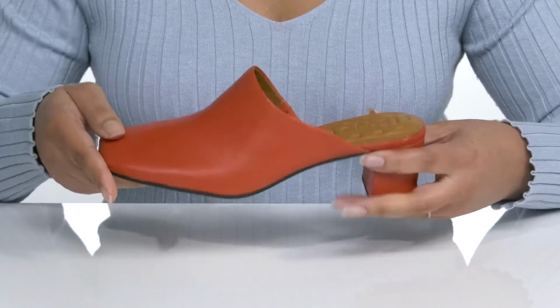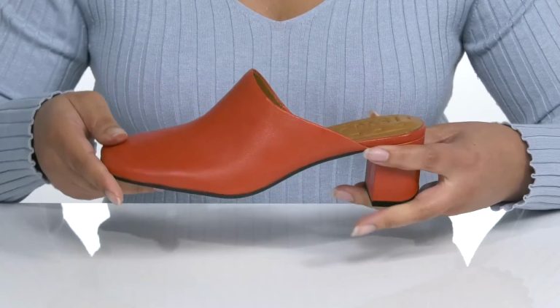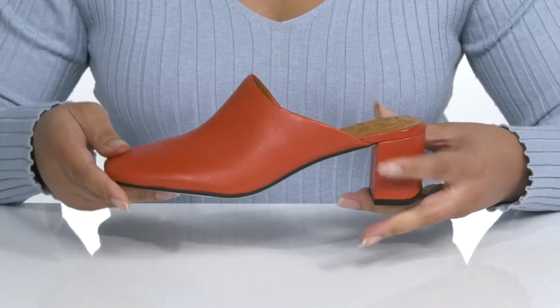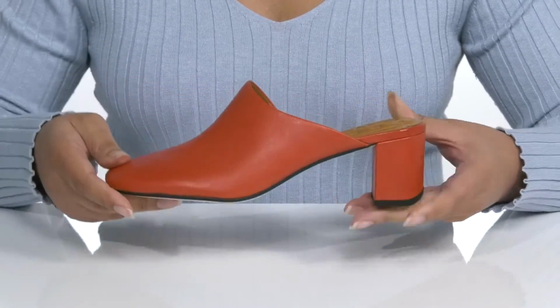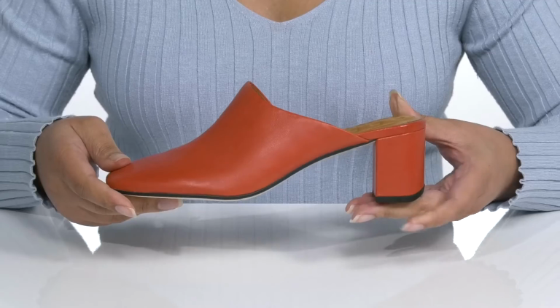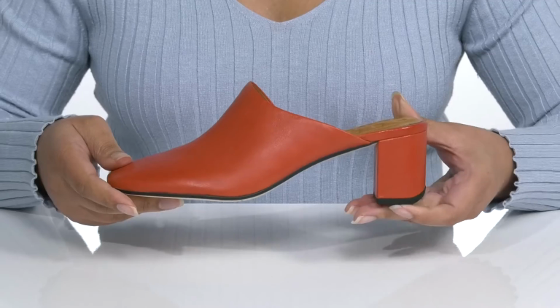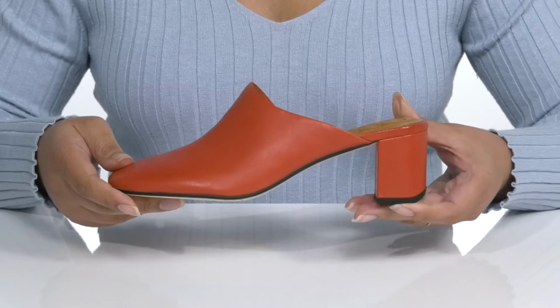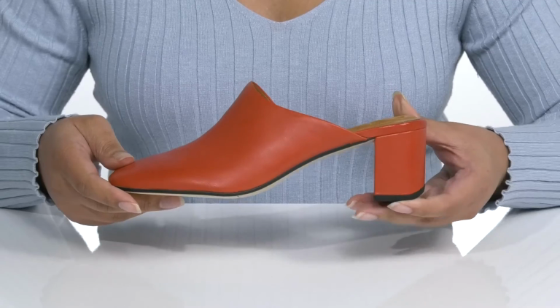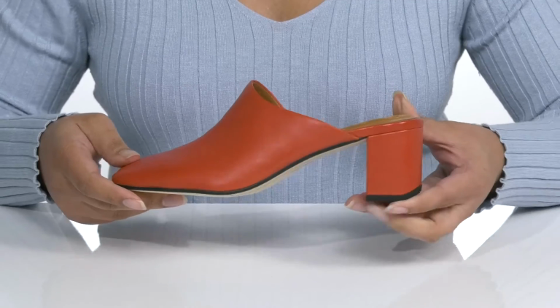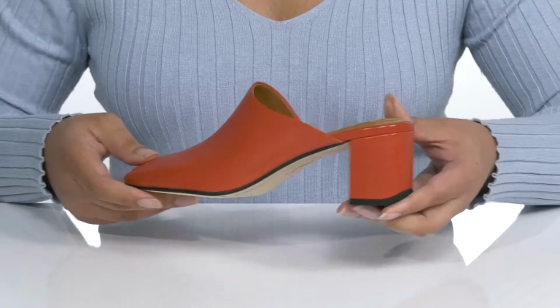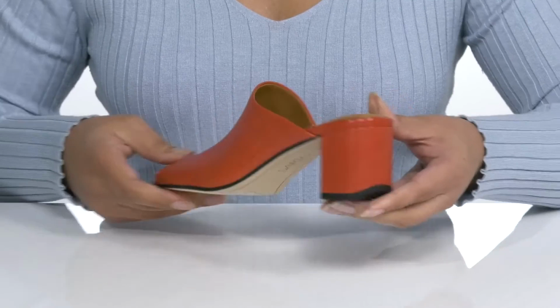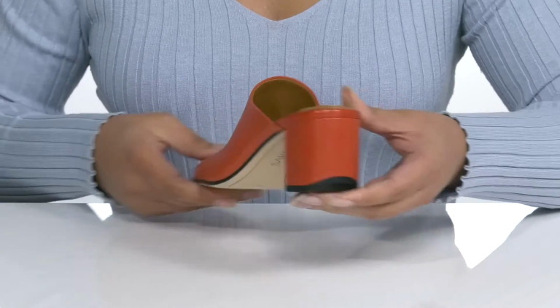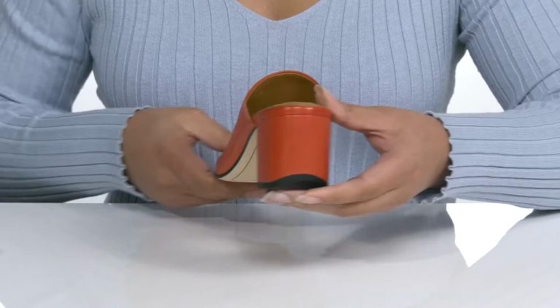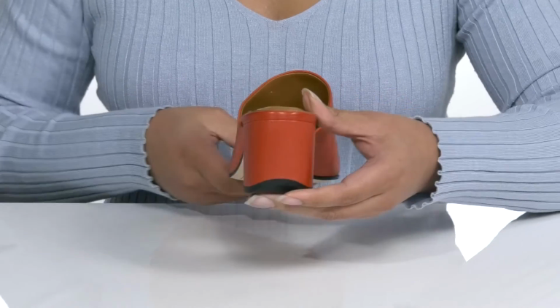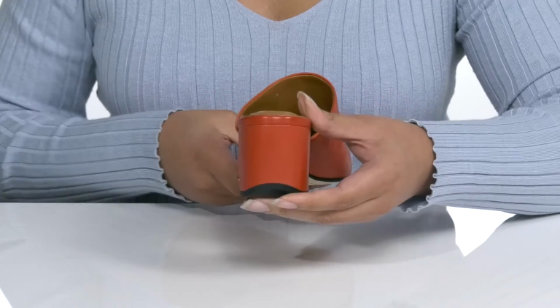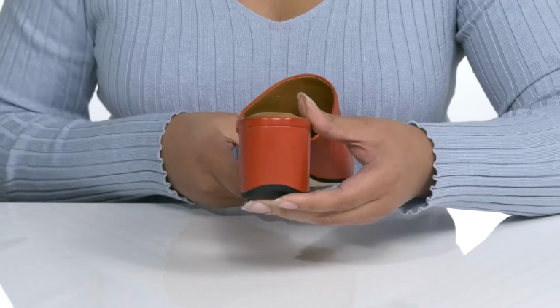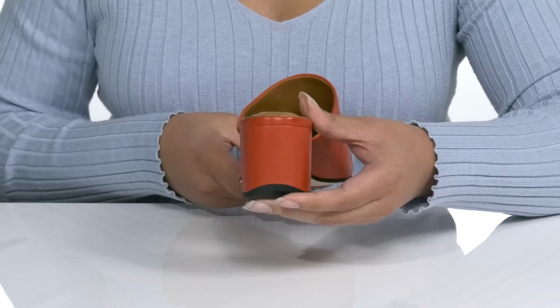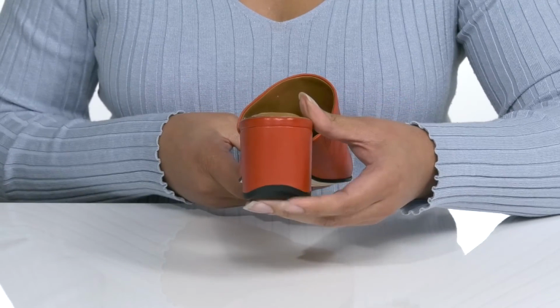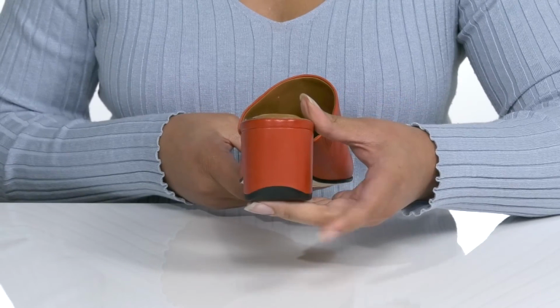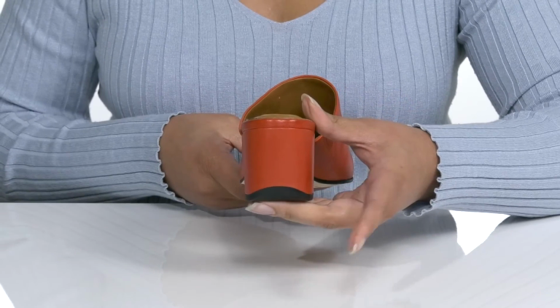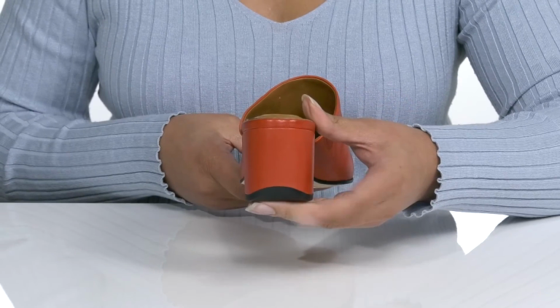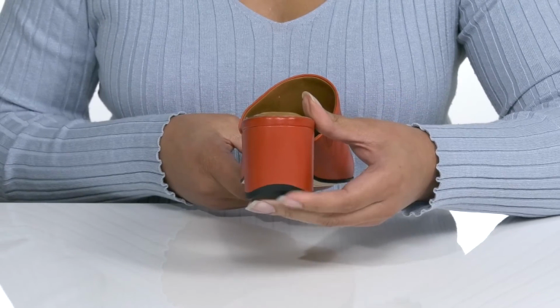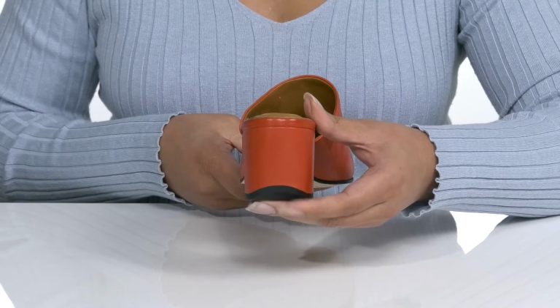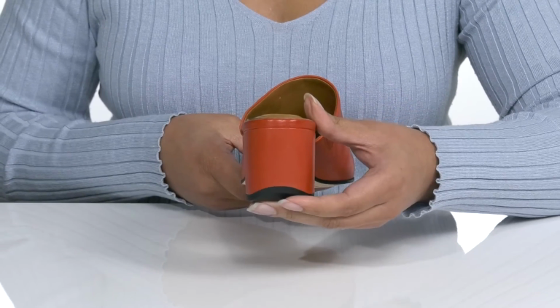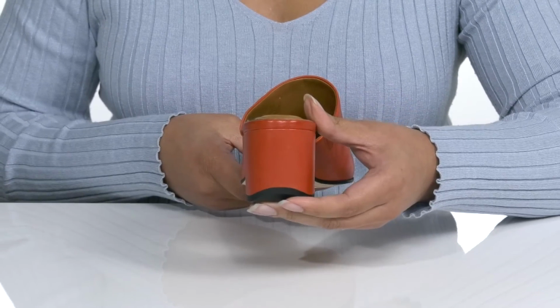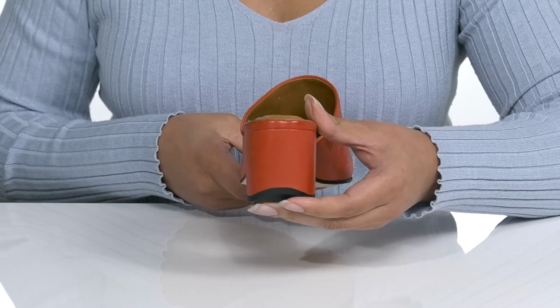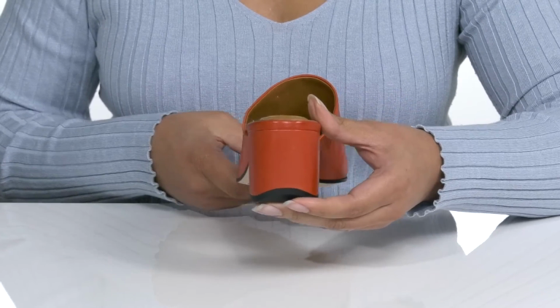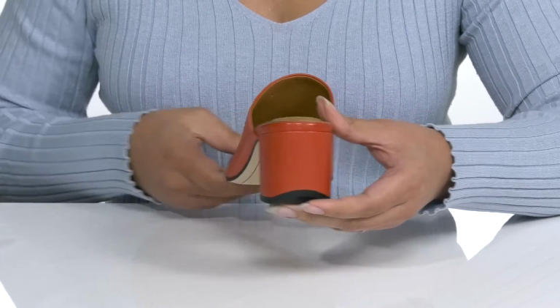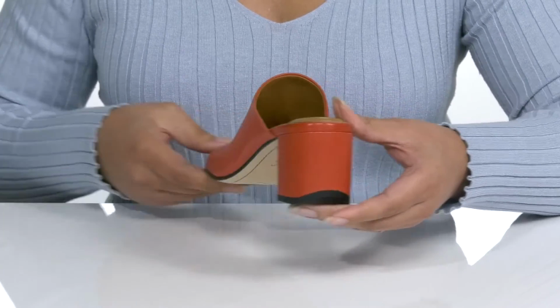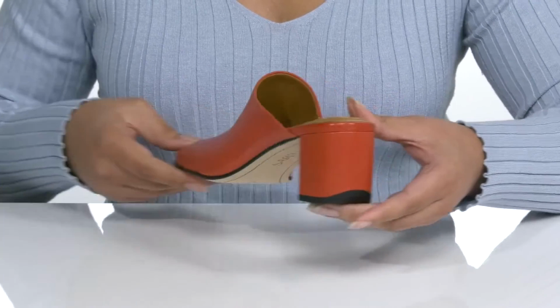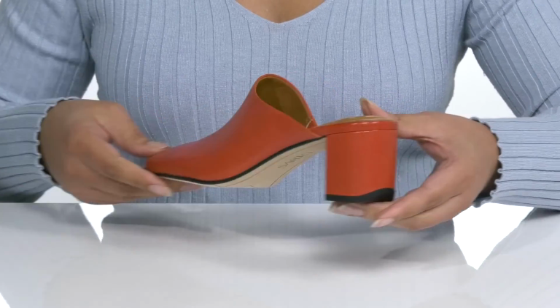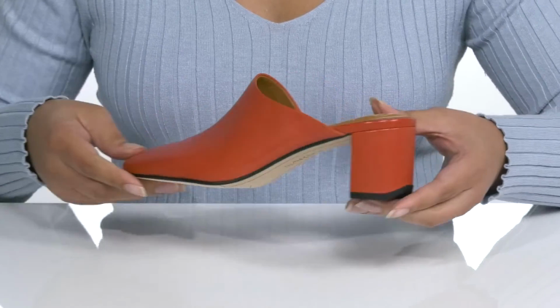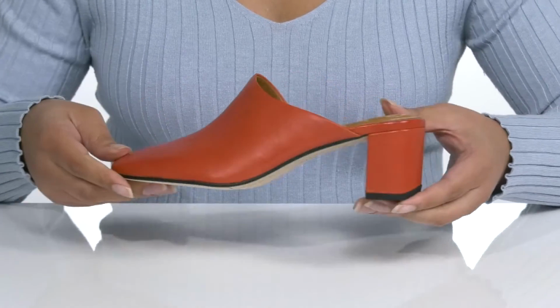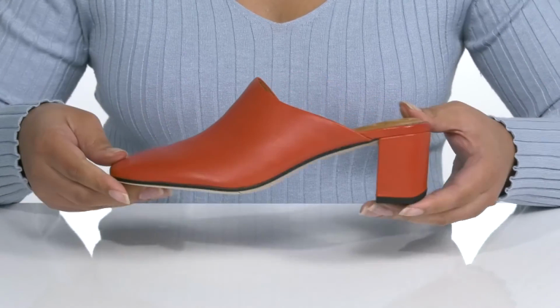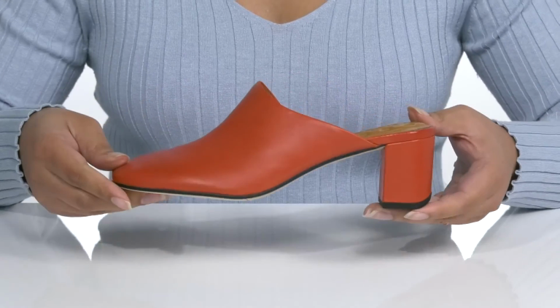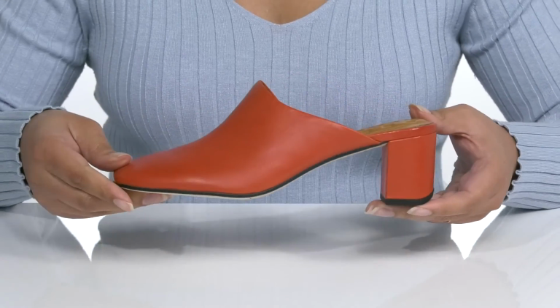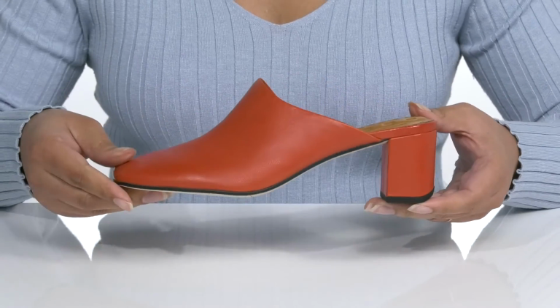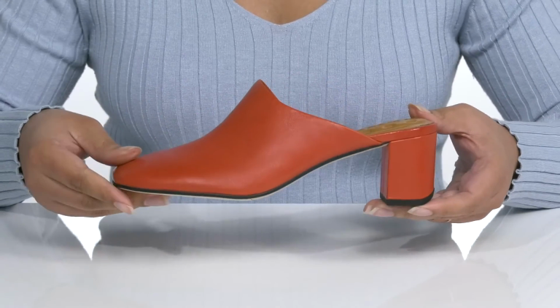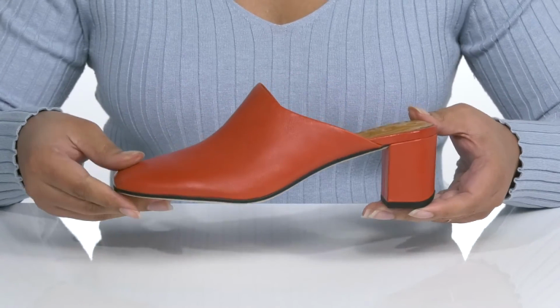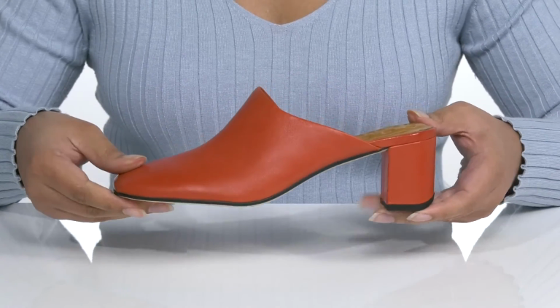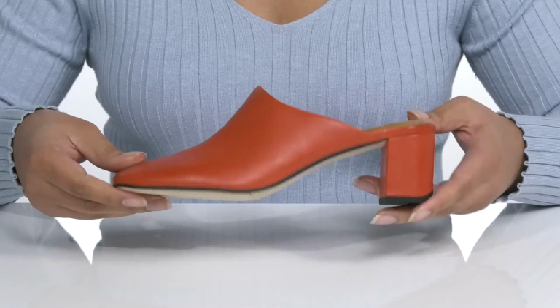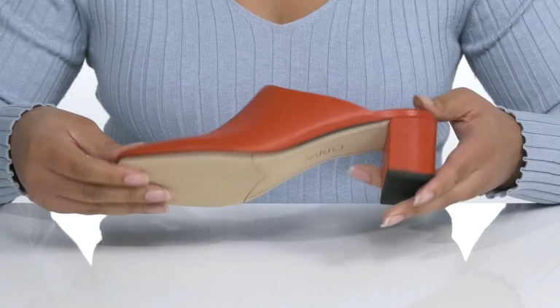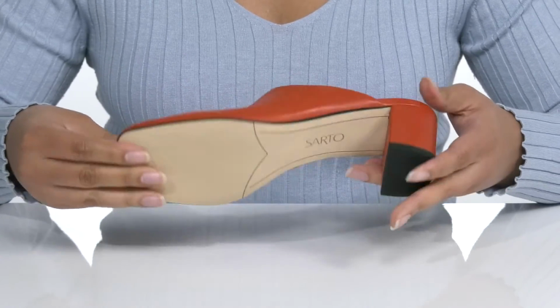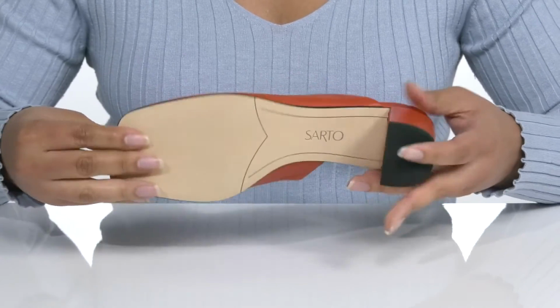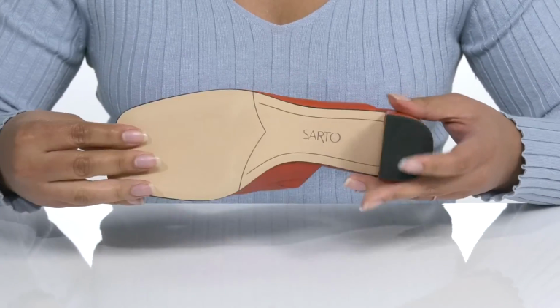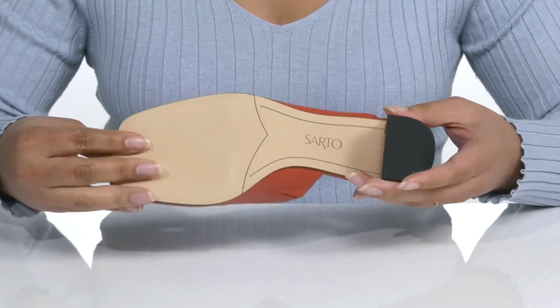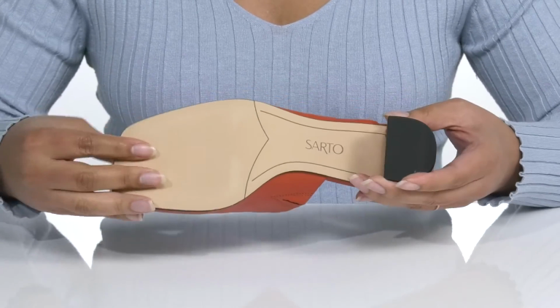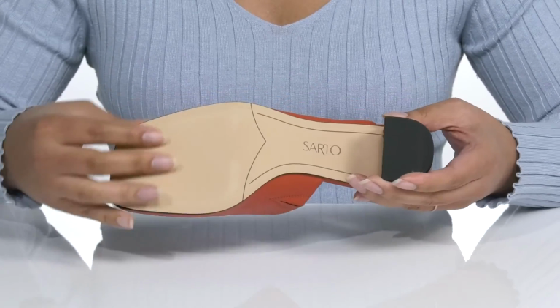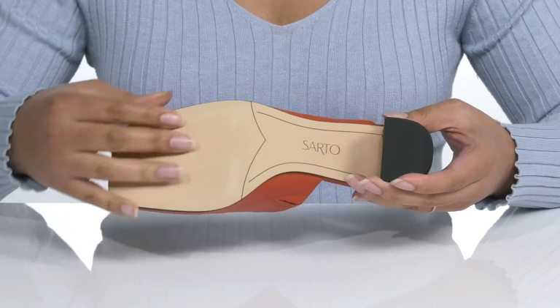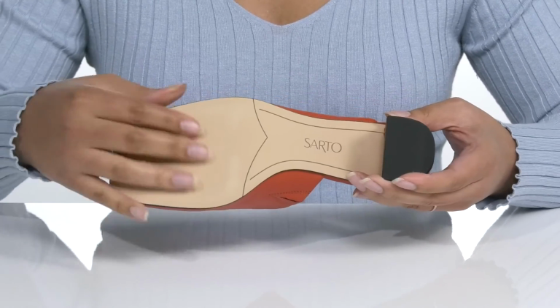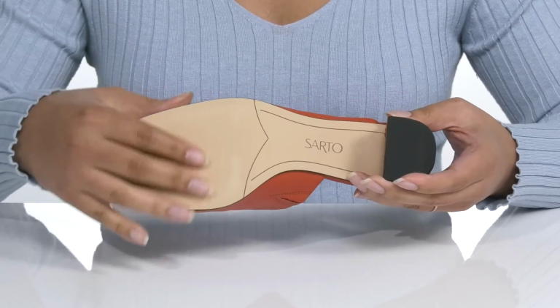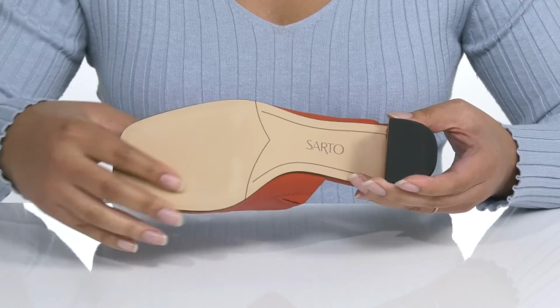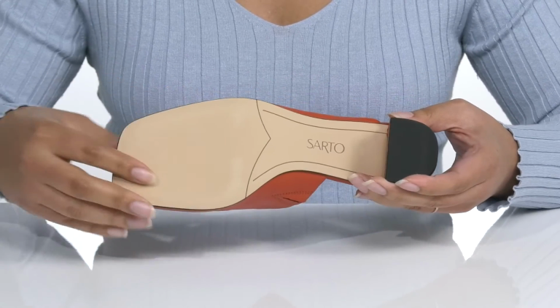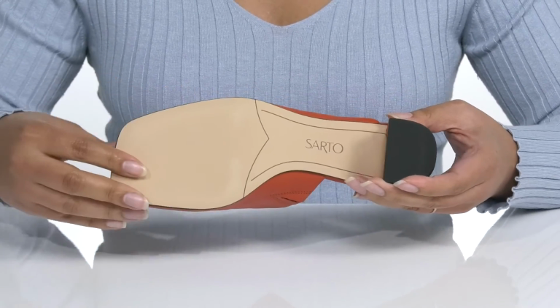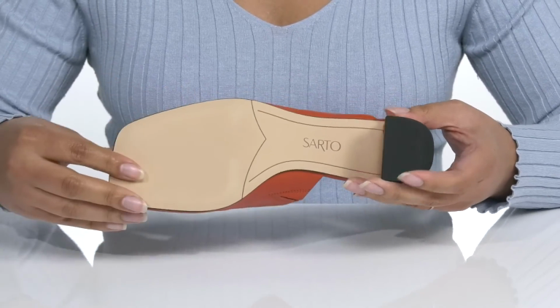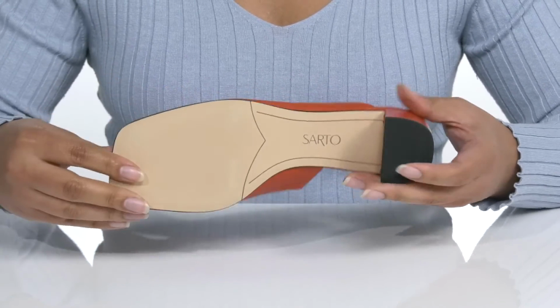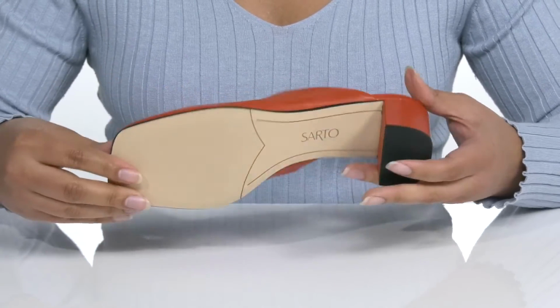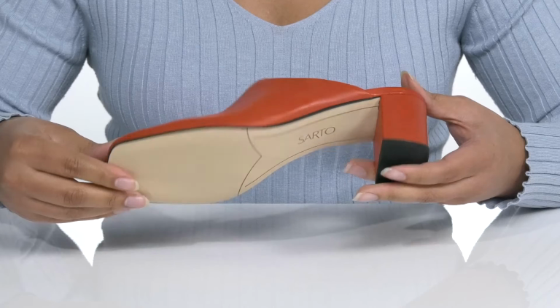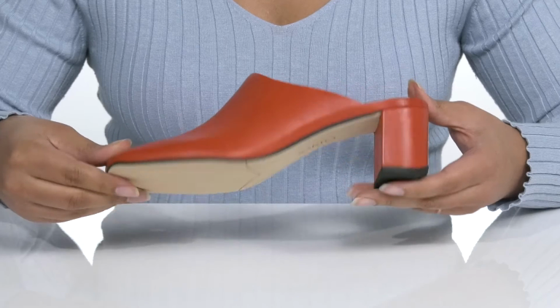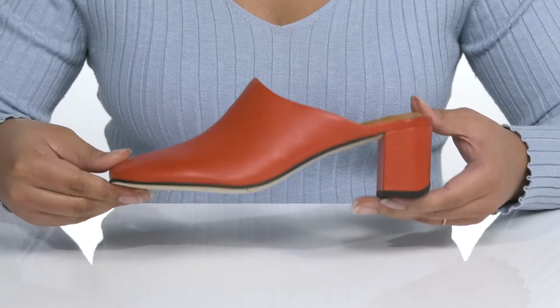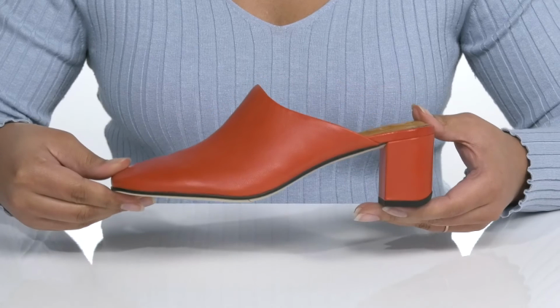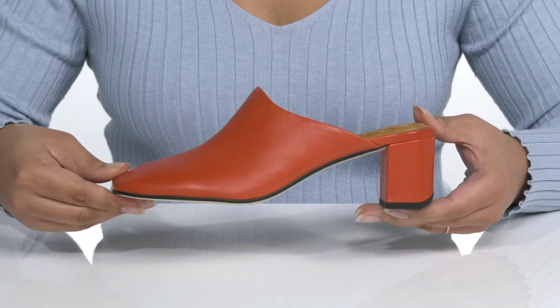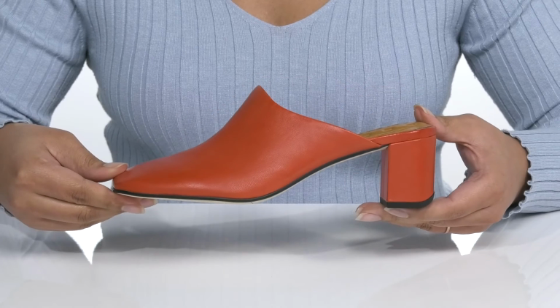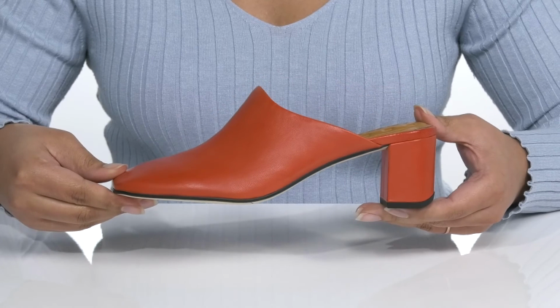You'll get a little over a 2-inch boost in height with the block heel at the back, and it's all on top of a smooth synthetic outsole.